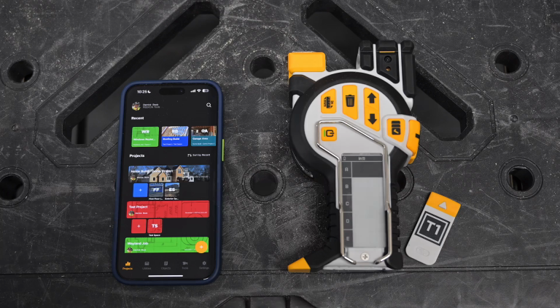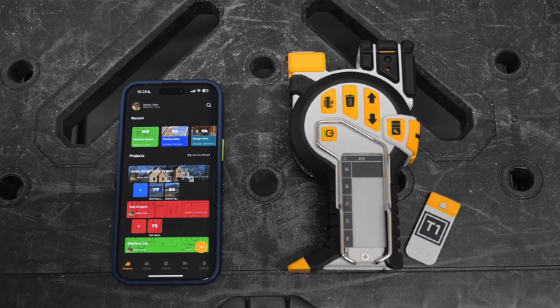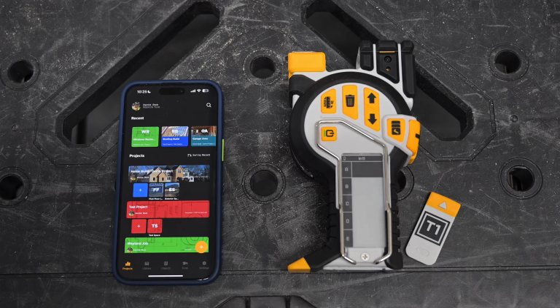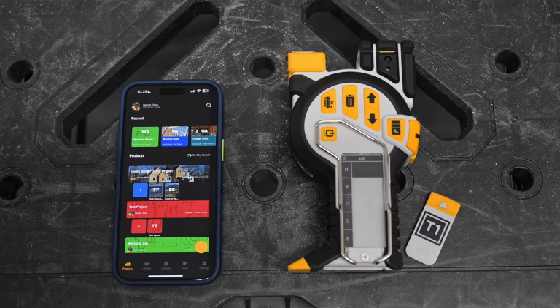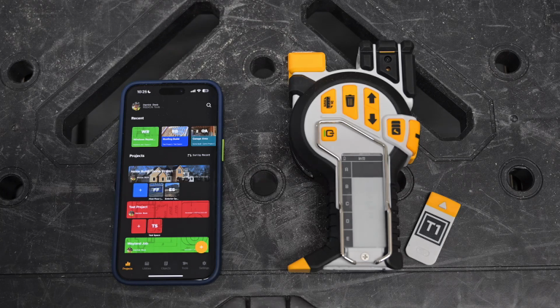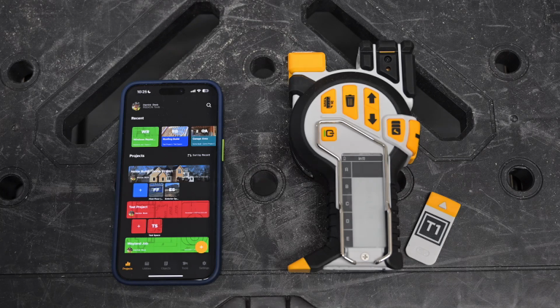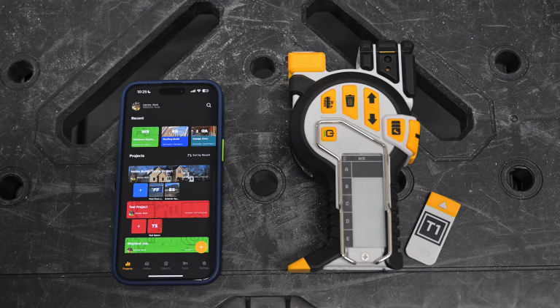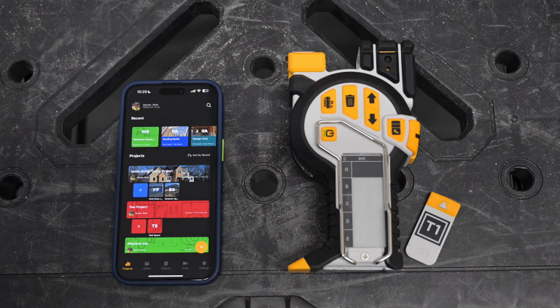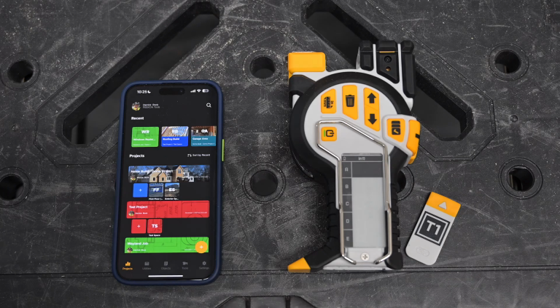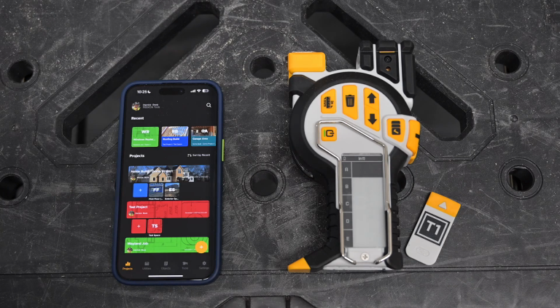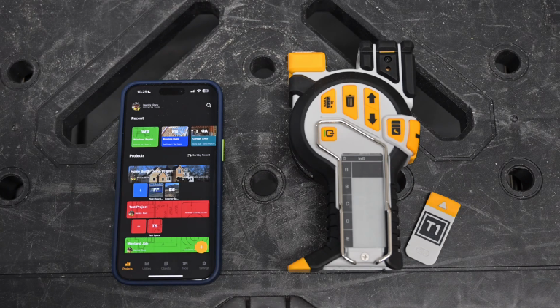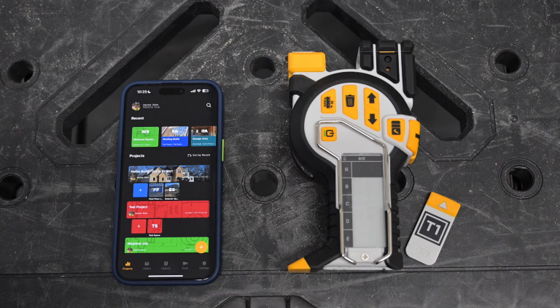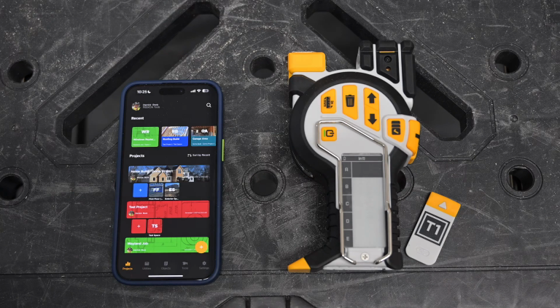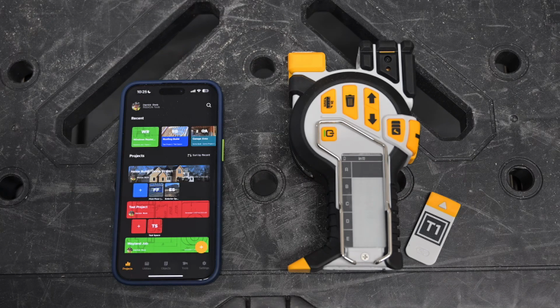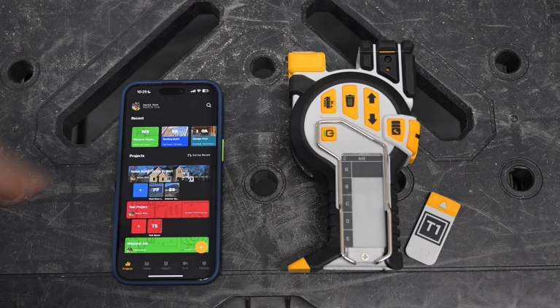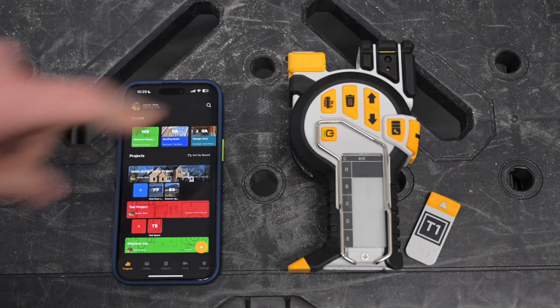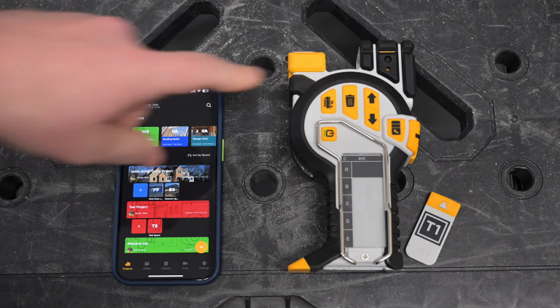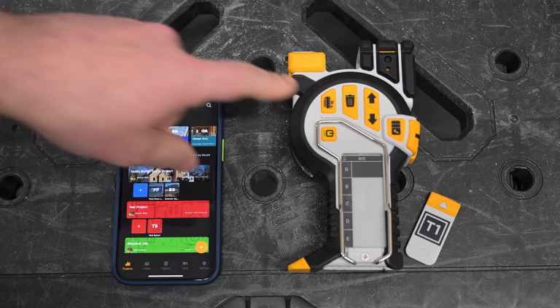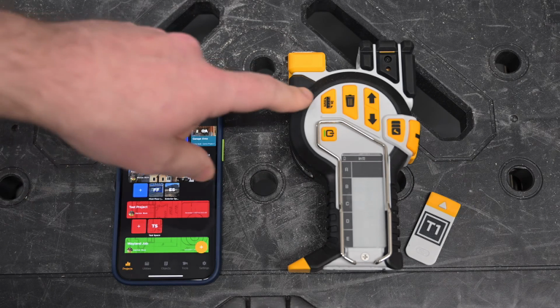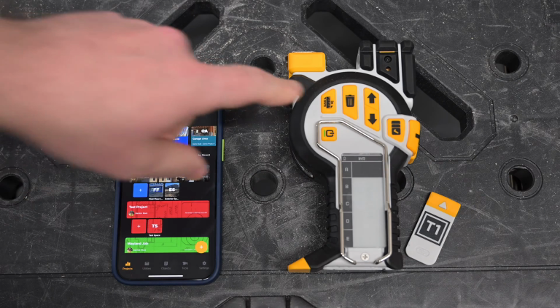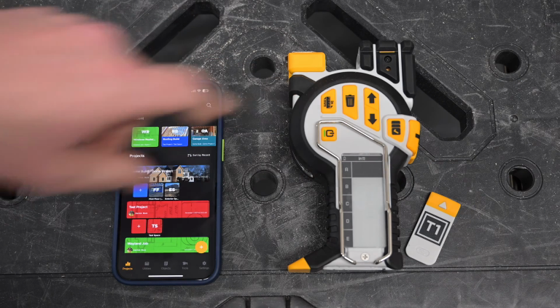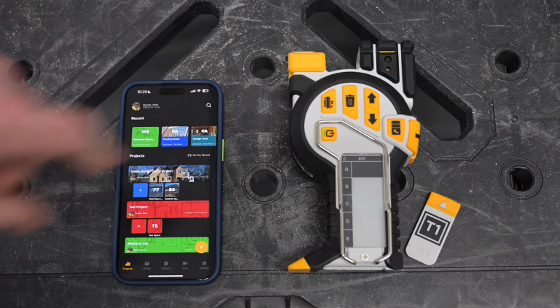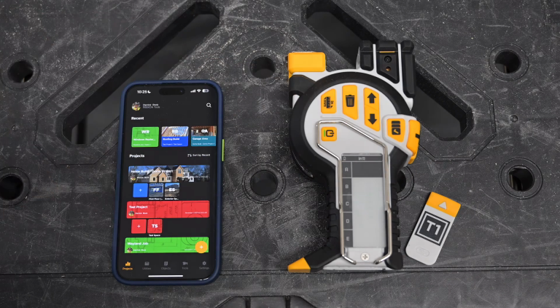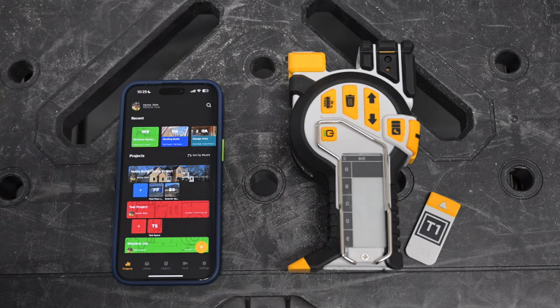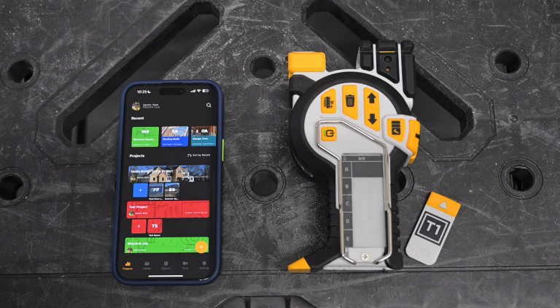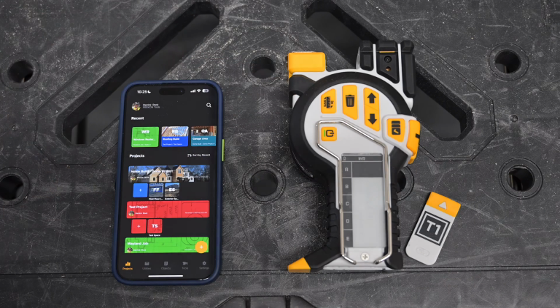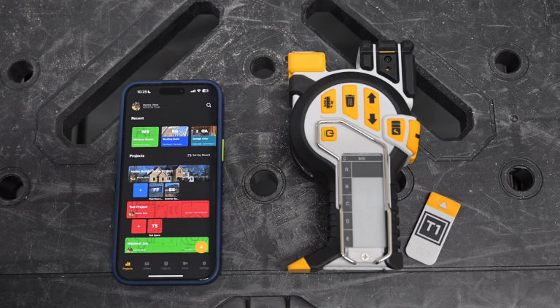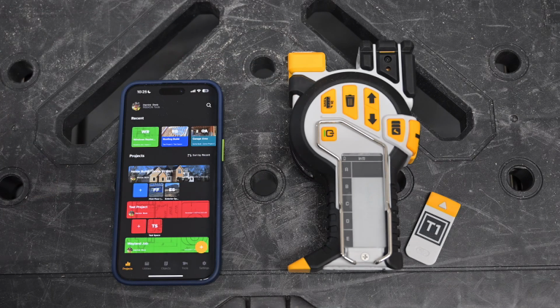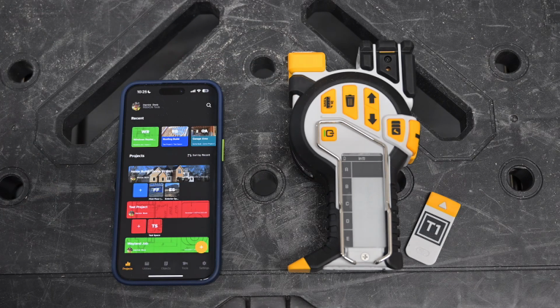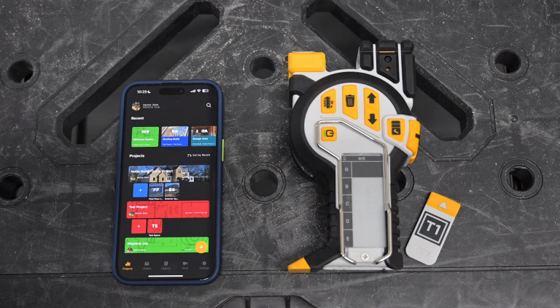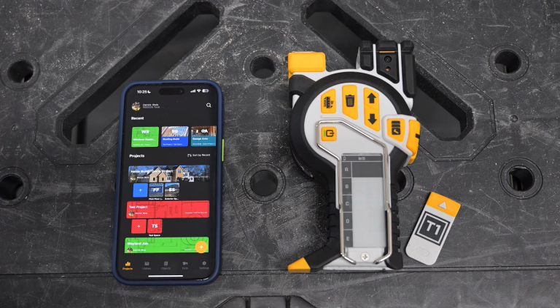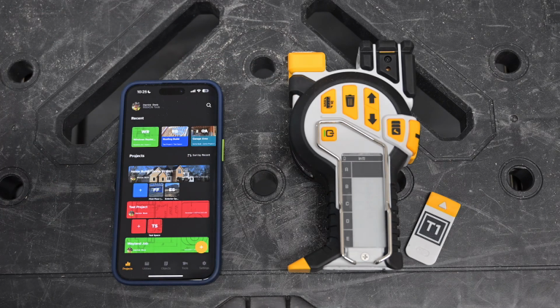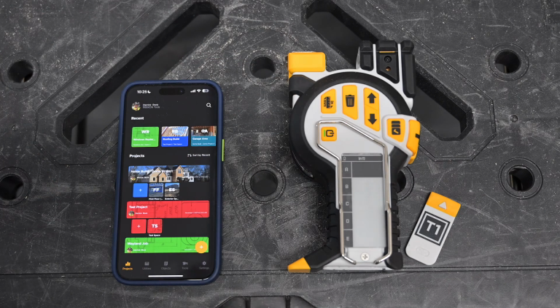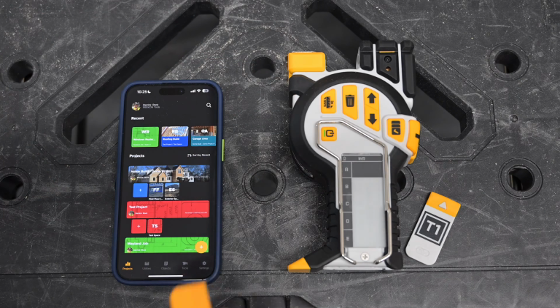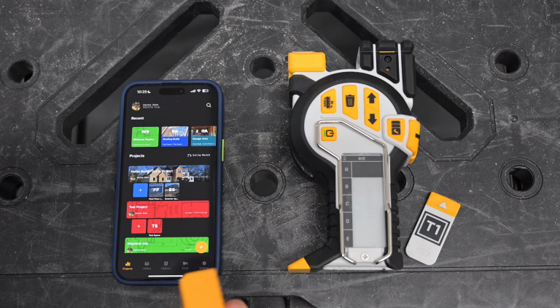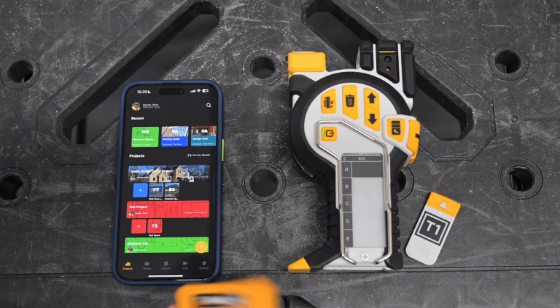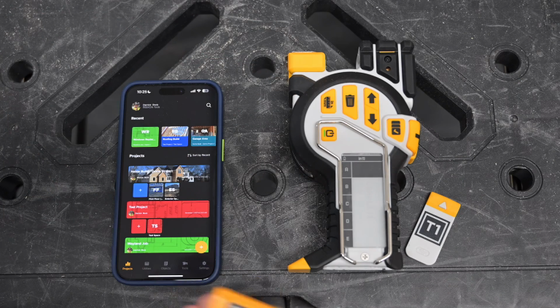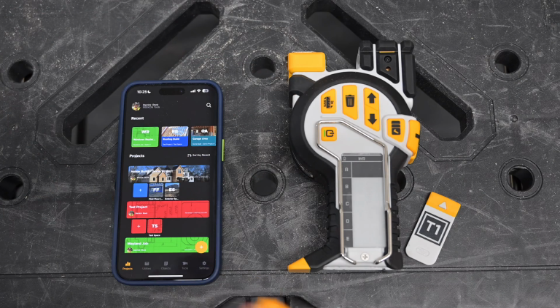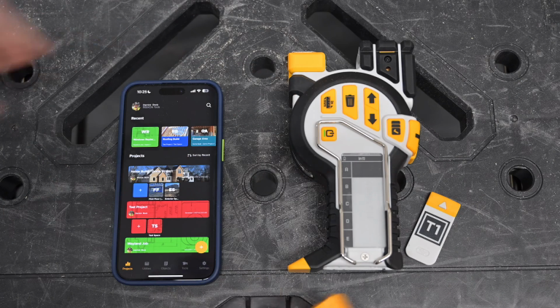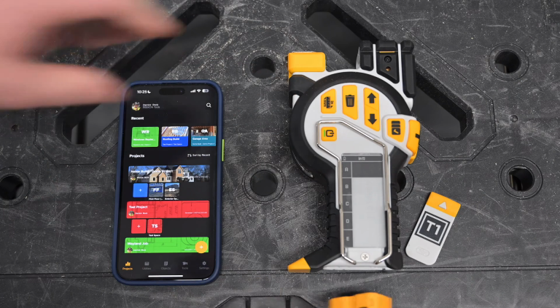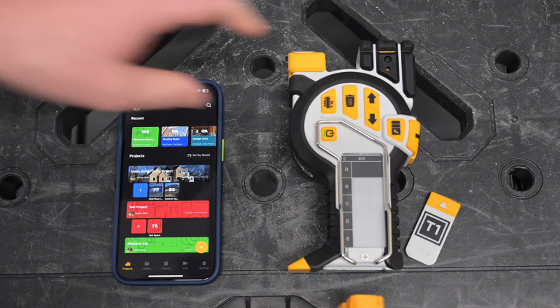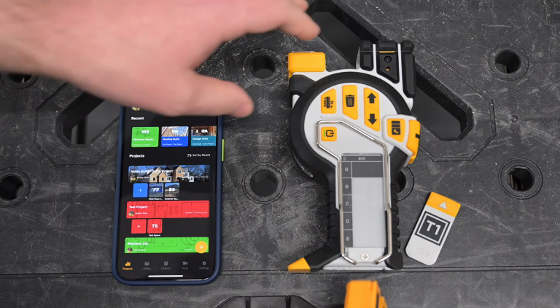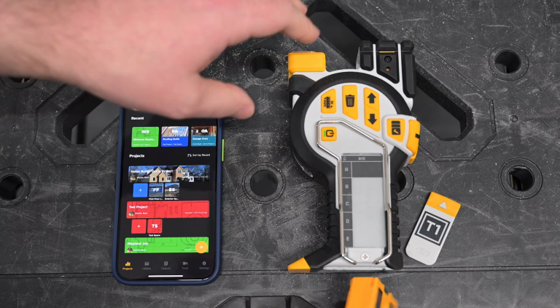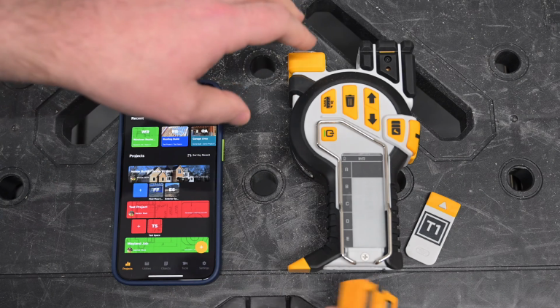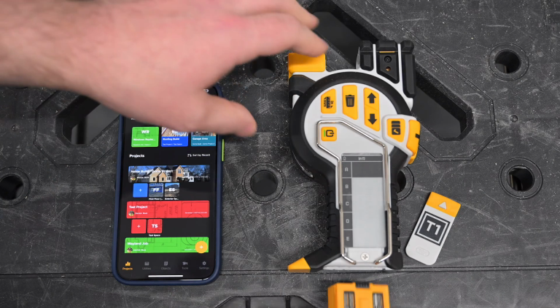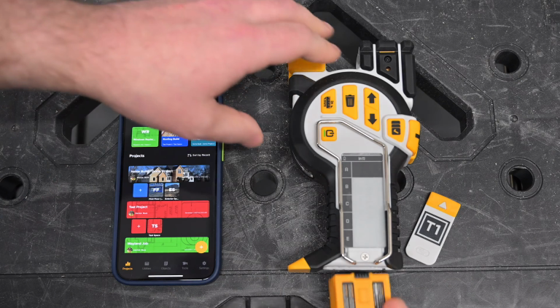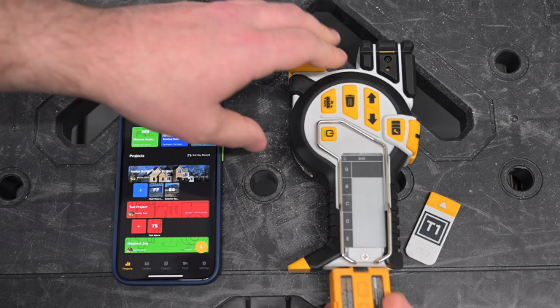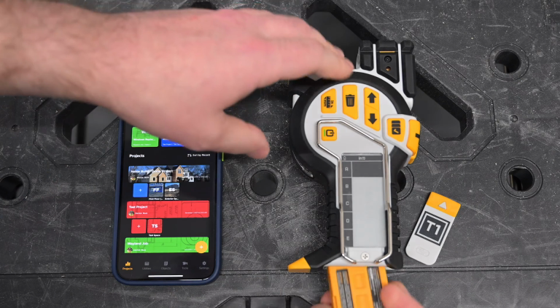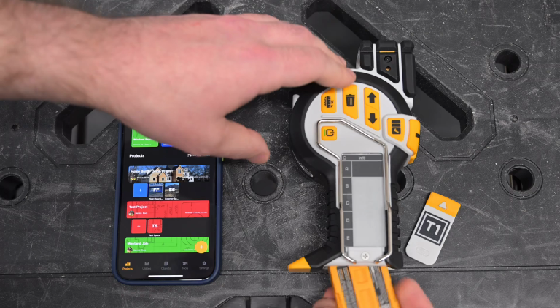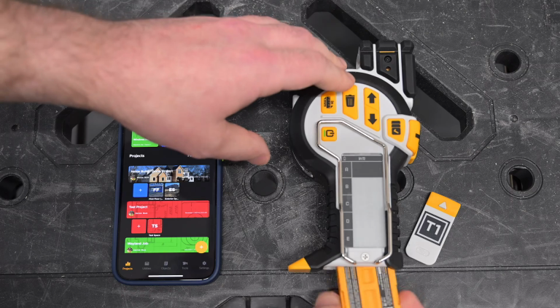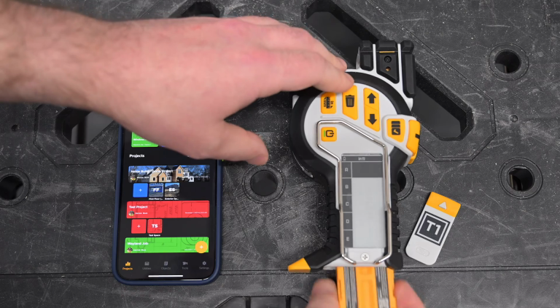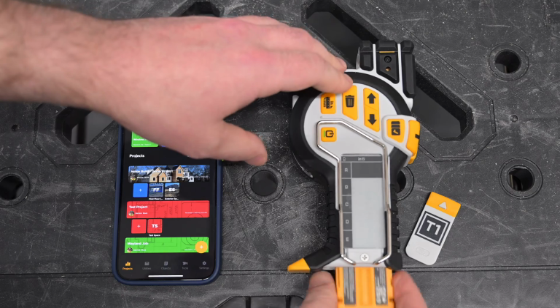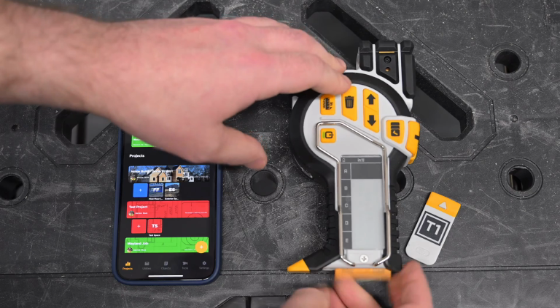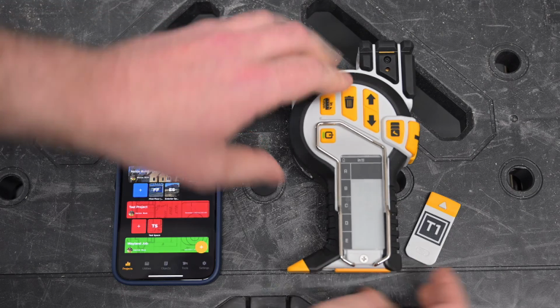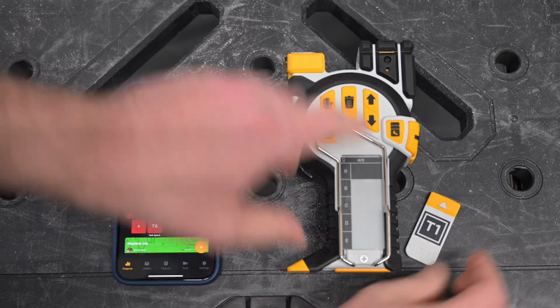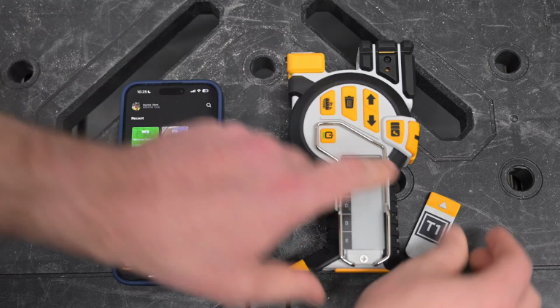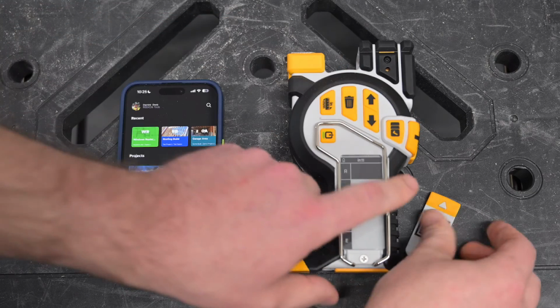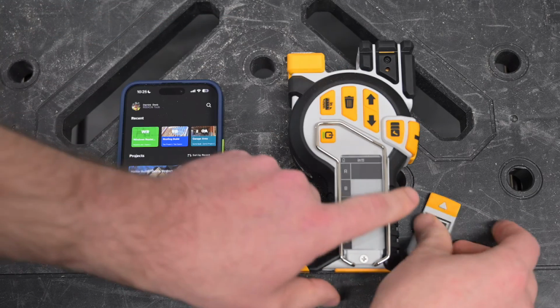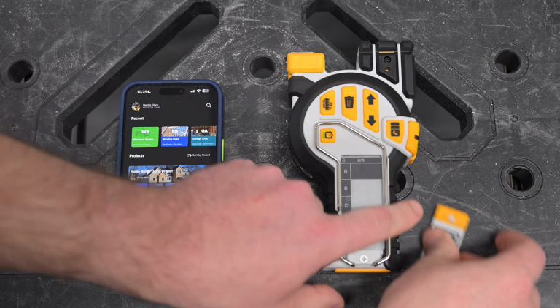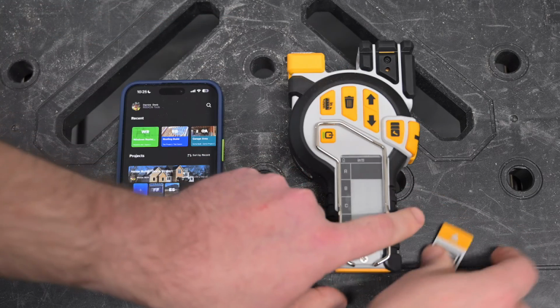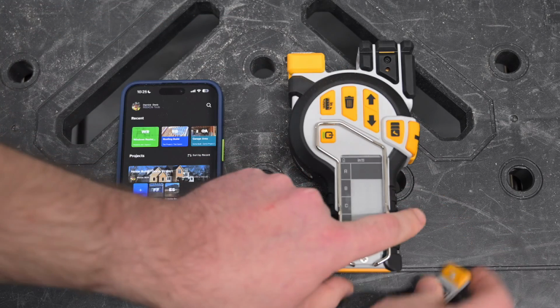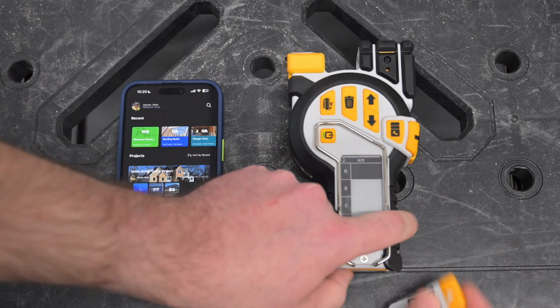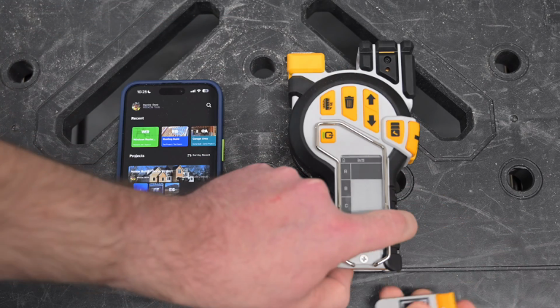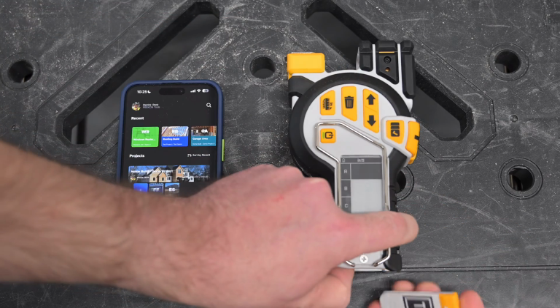Let's go over how to upgrade the firmware on the T1 Tomahawk. To start, we're going to put the battery in the T1 Tomahawk to power it on.